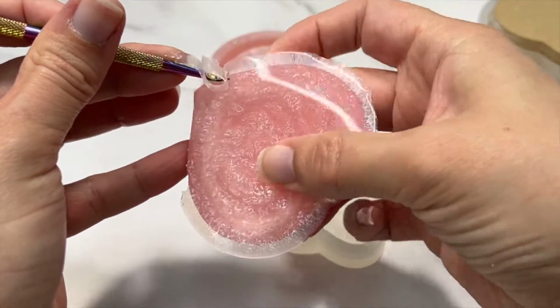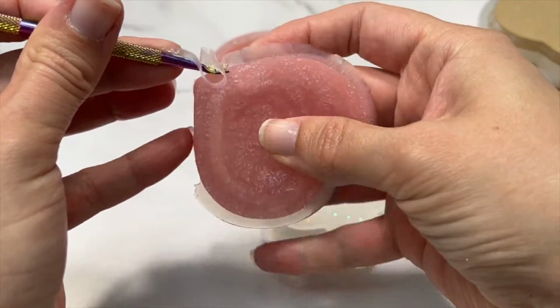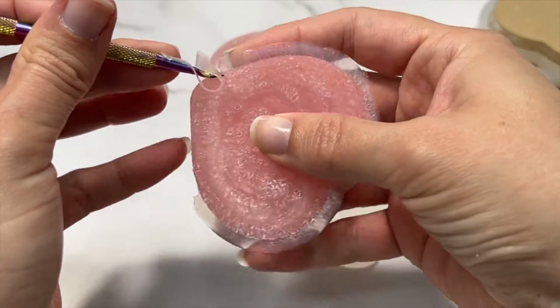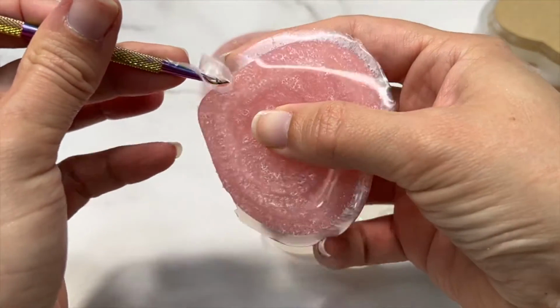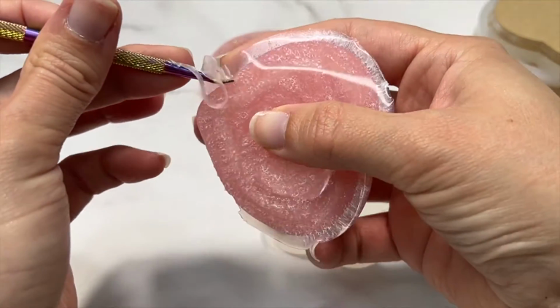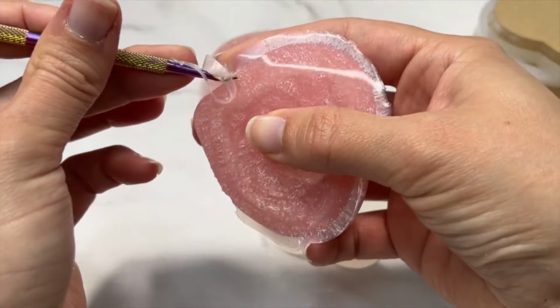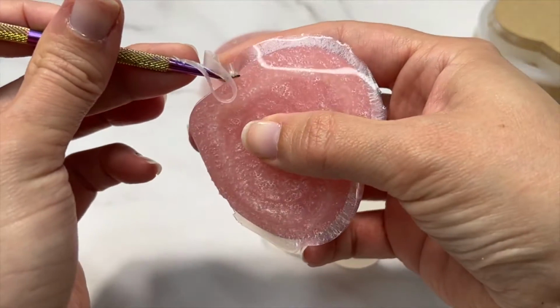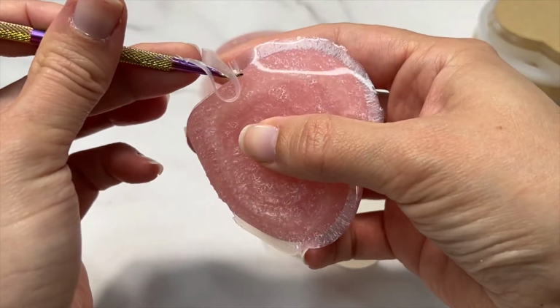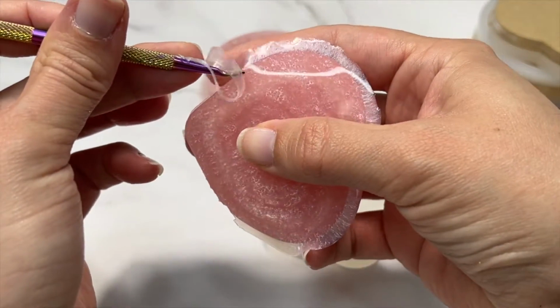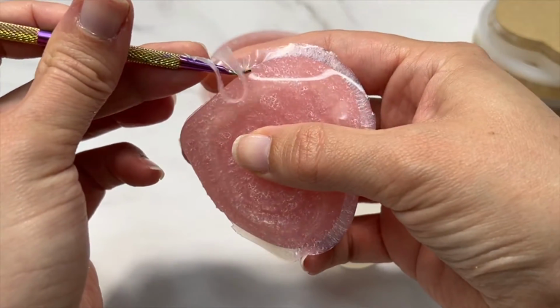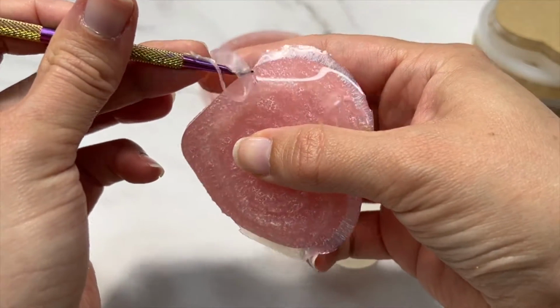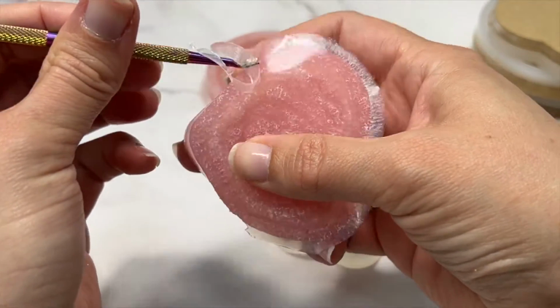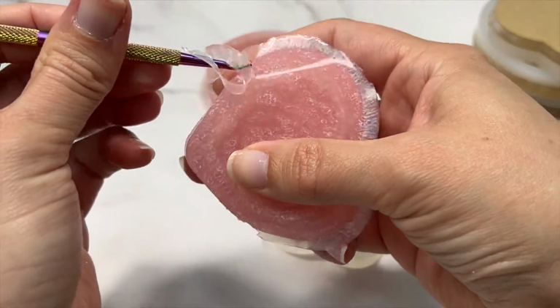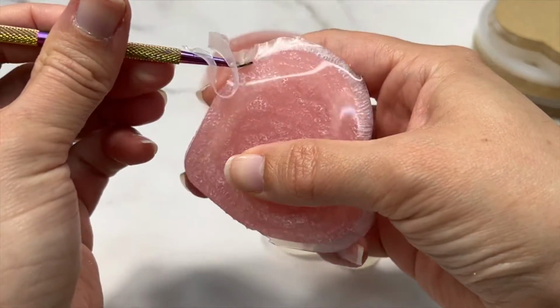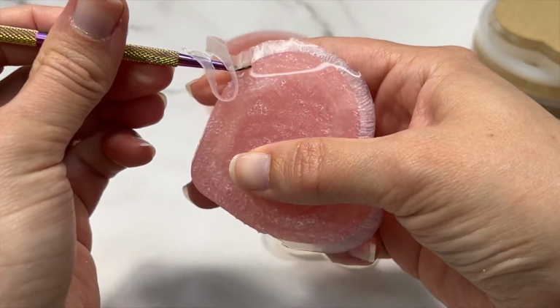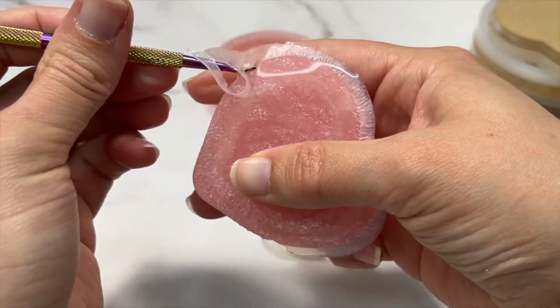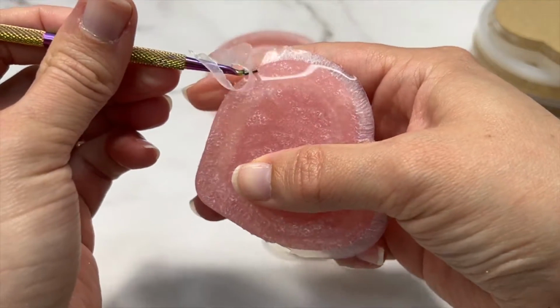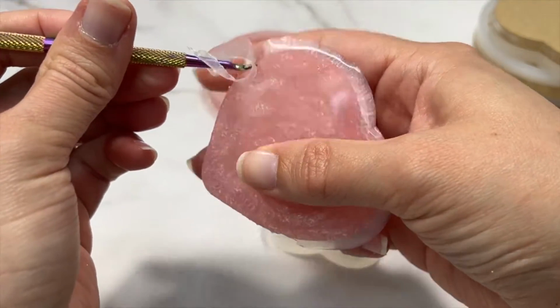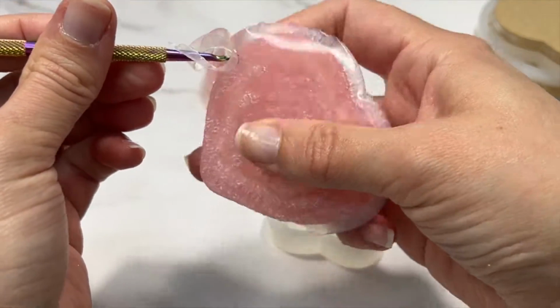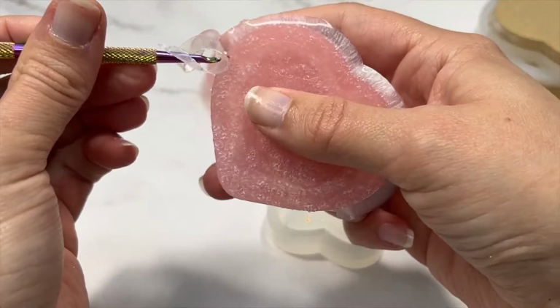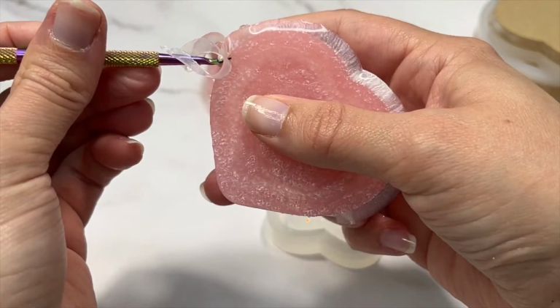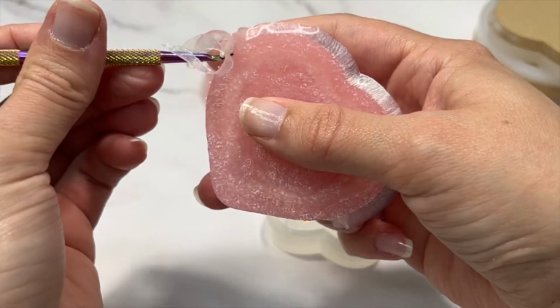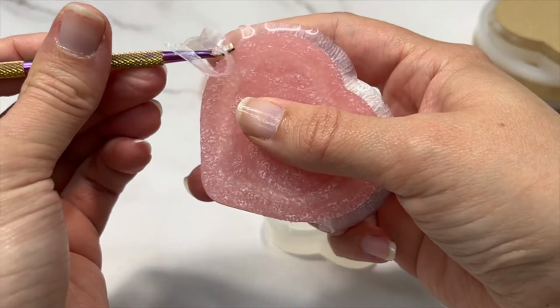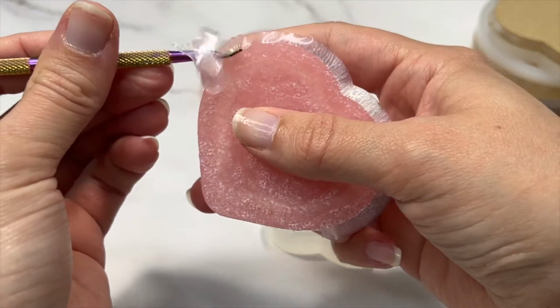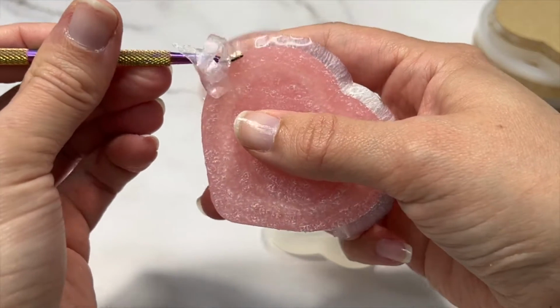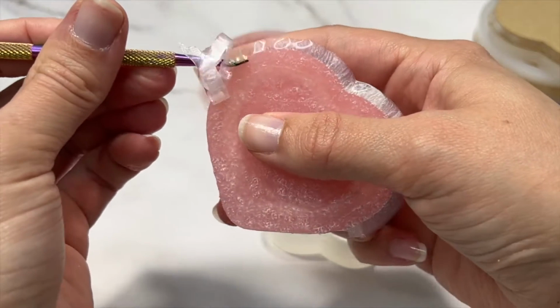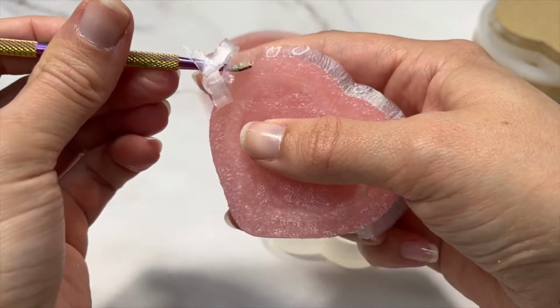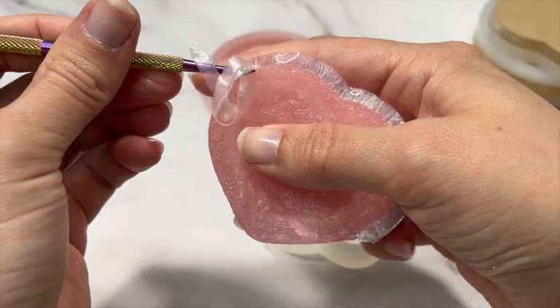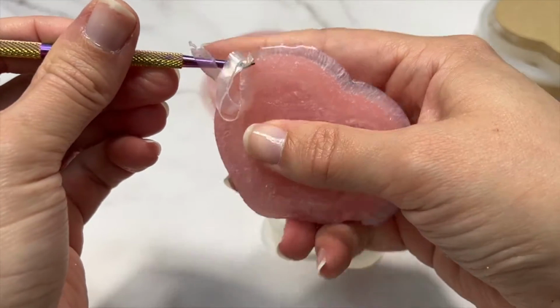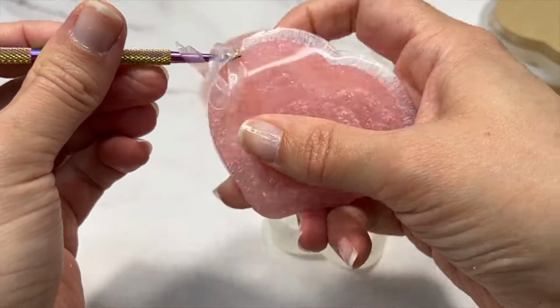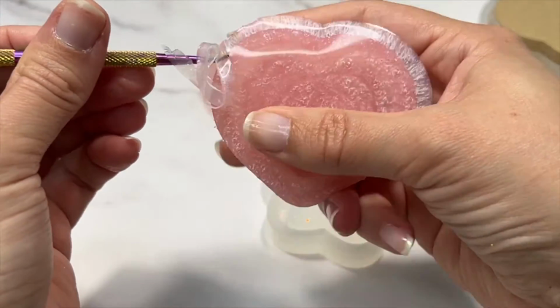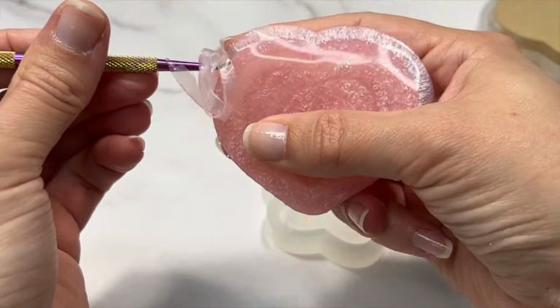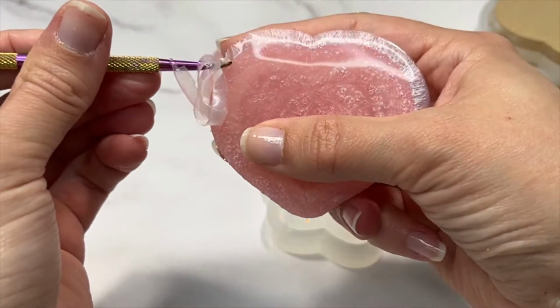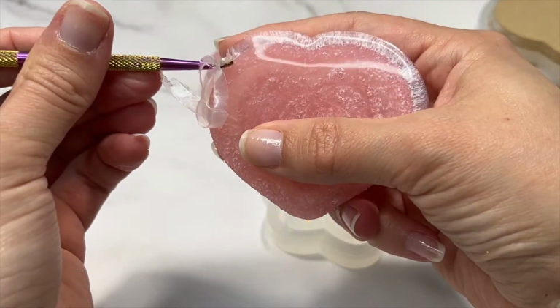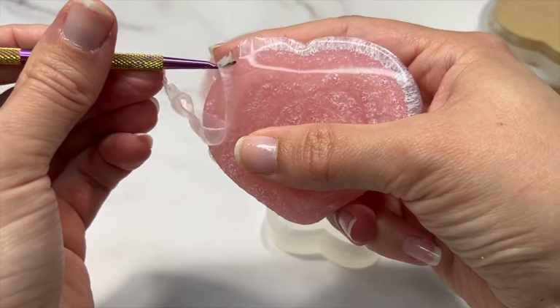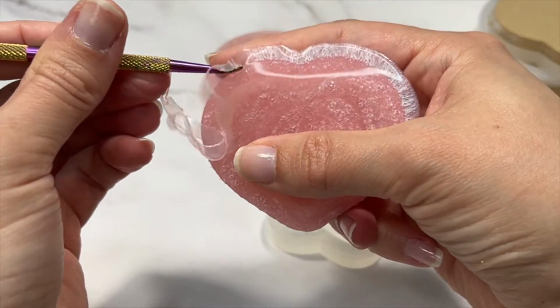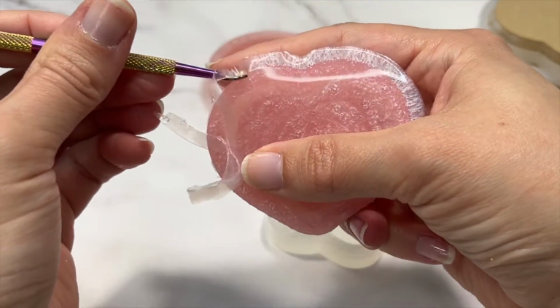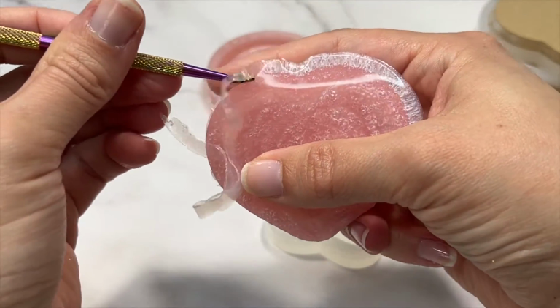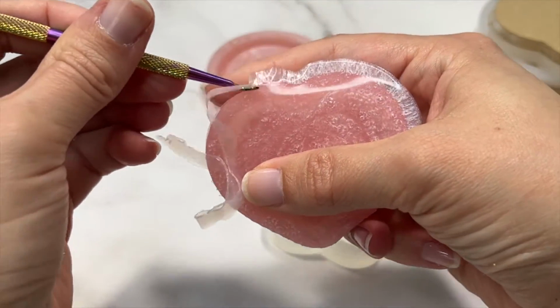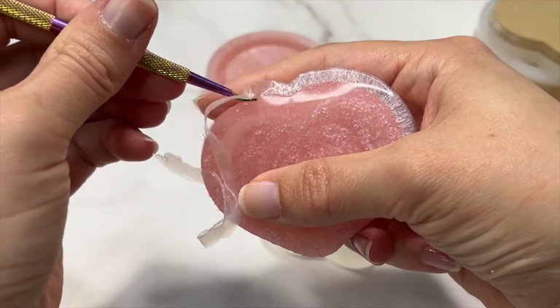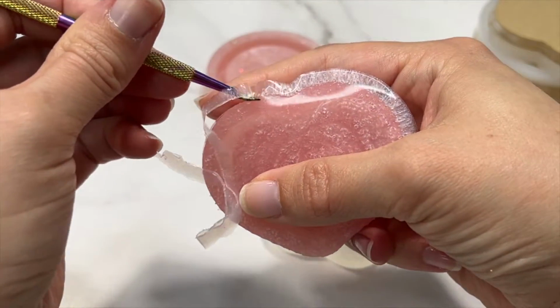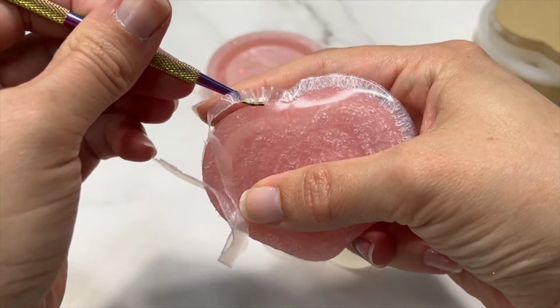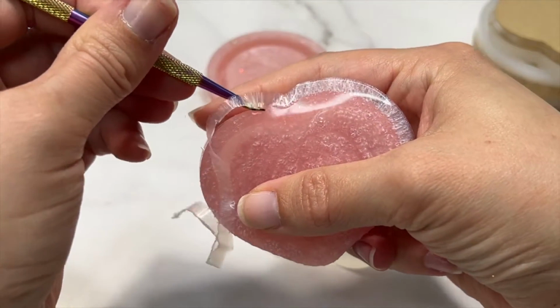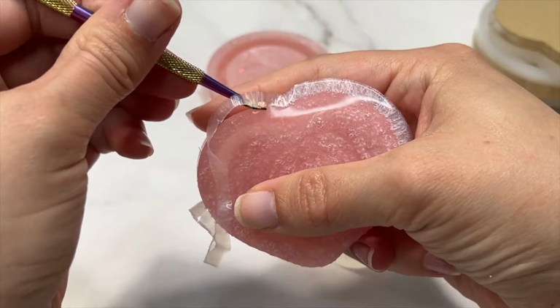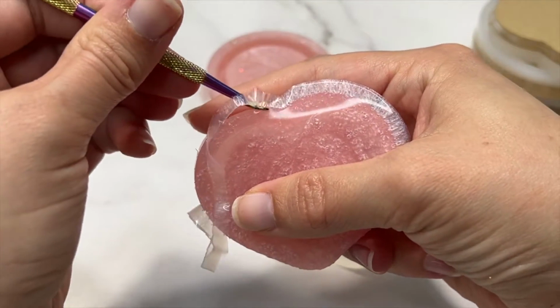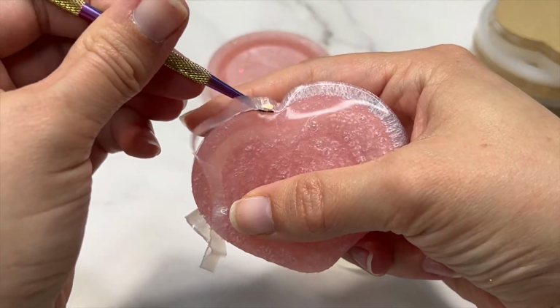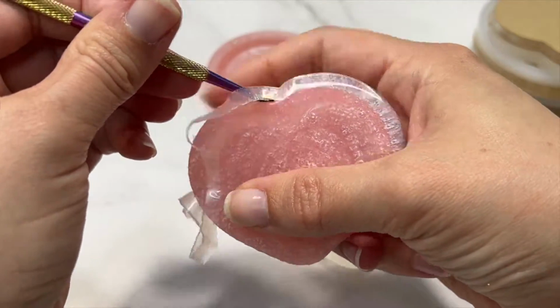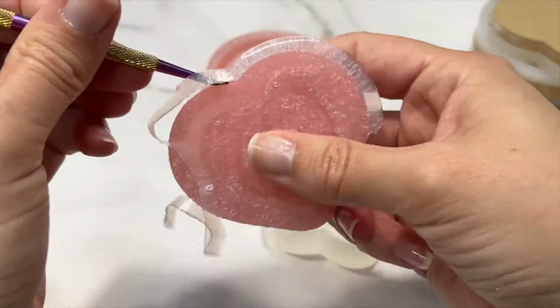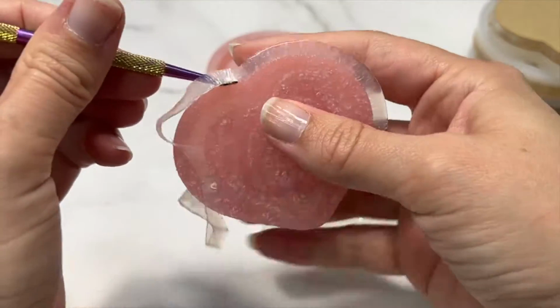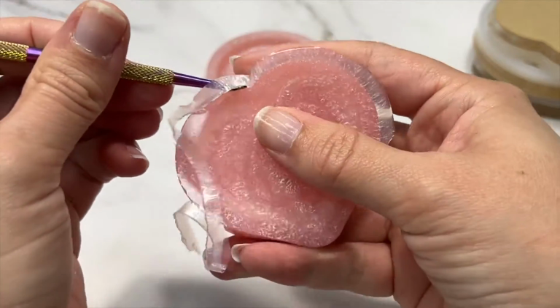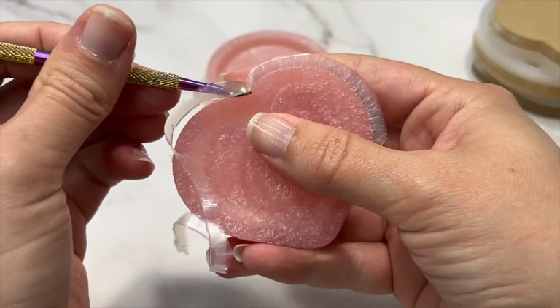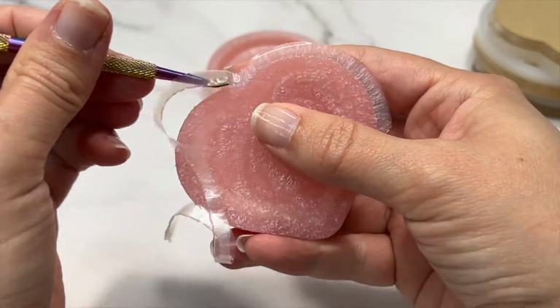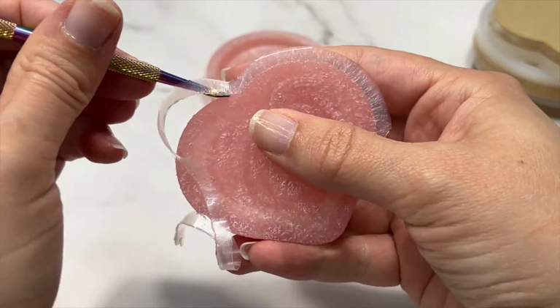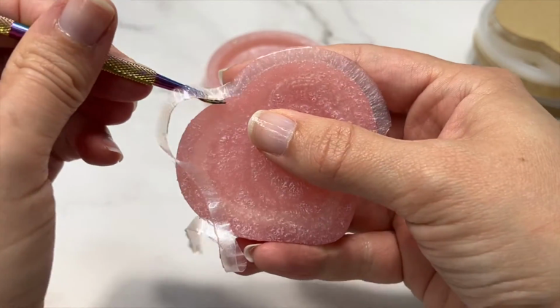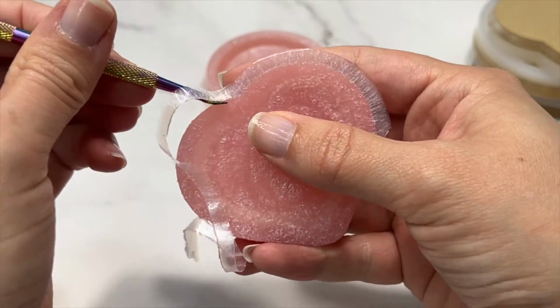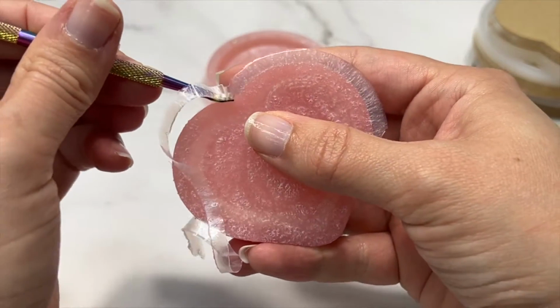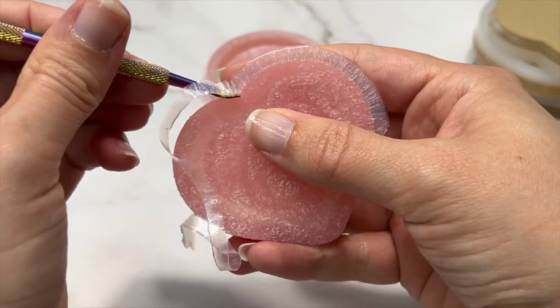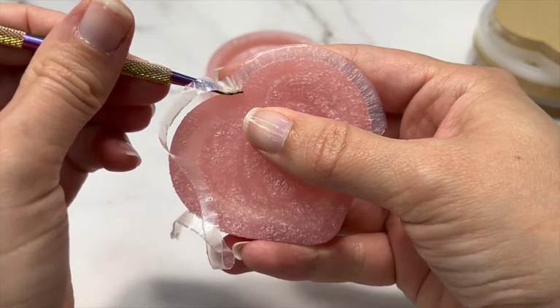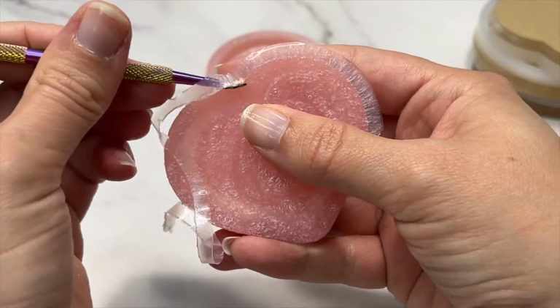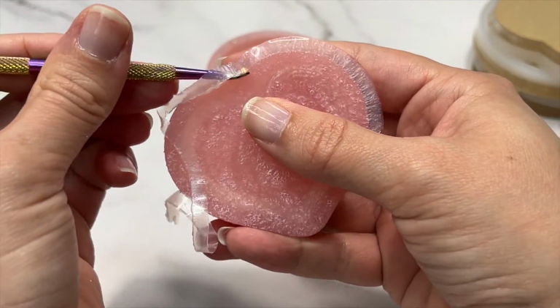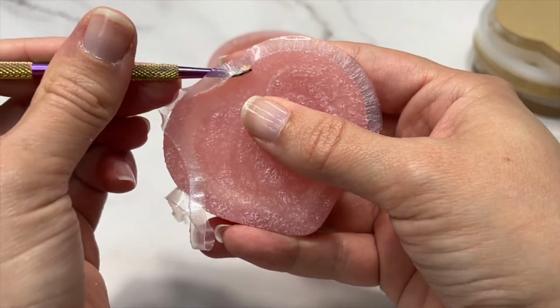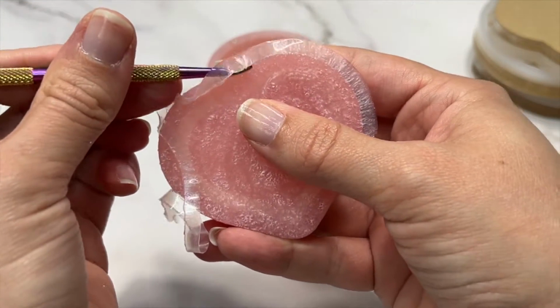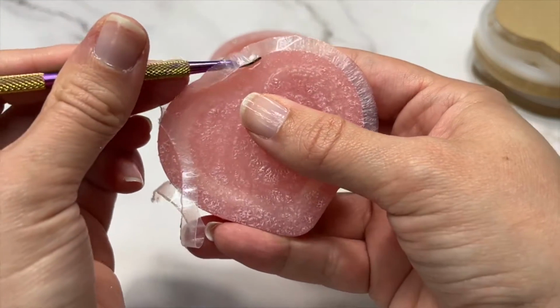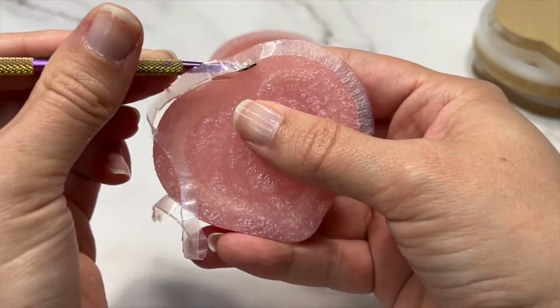It's so satisfying how easily the tool is gliding. I definitely recommend doing this part of the mold making process.